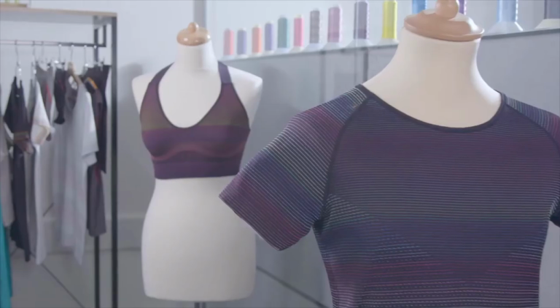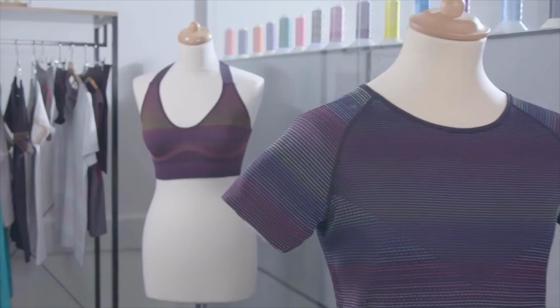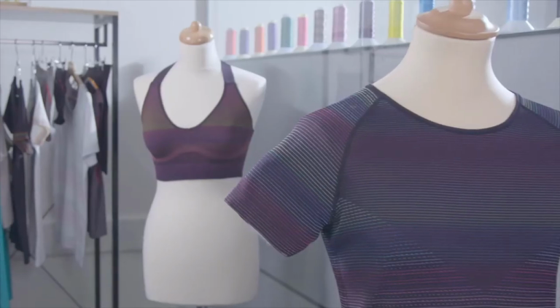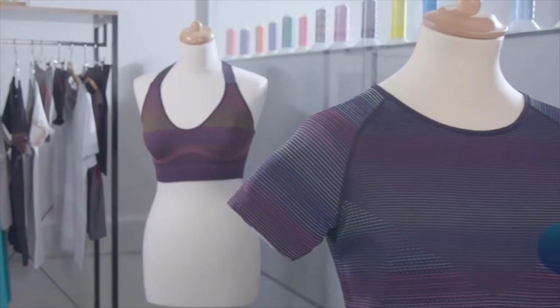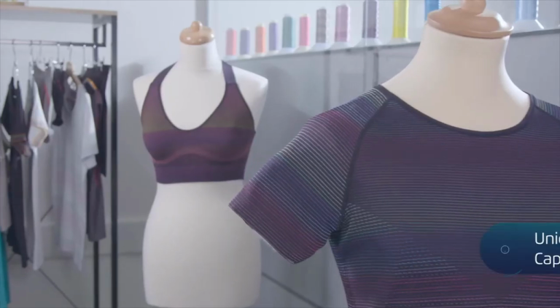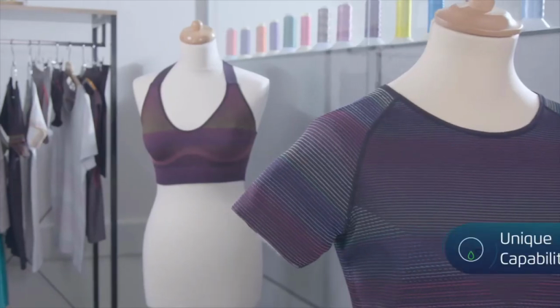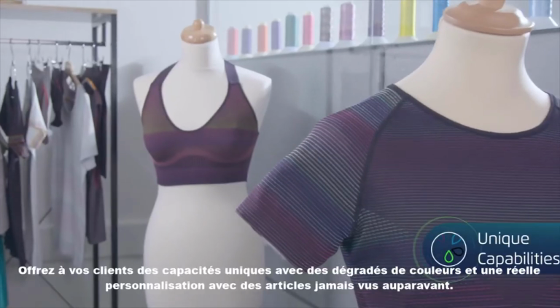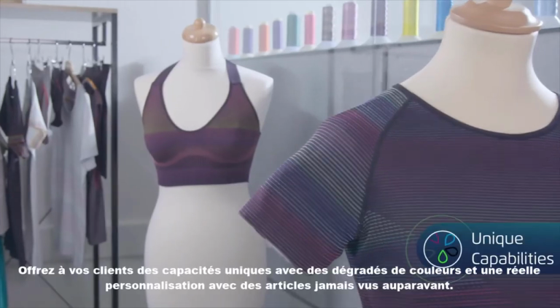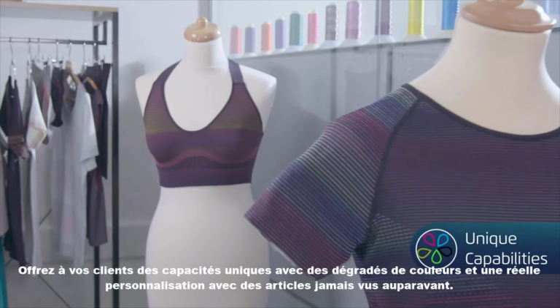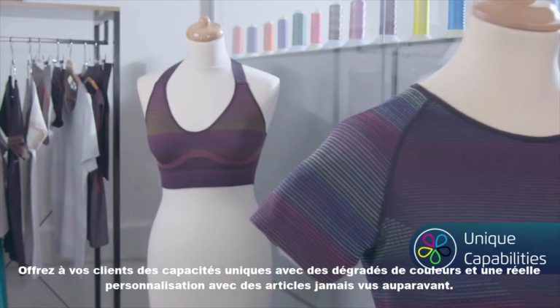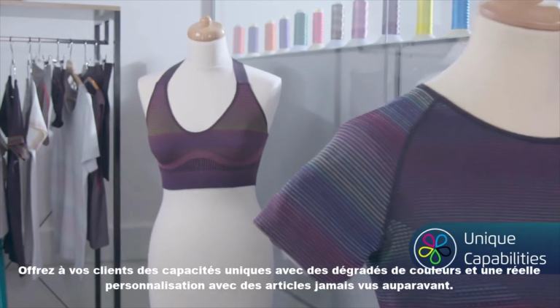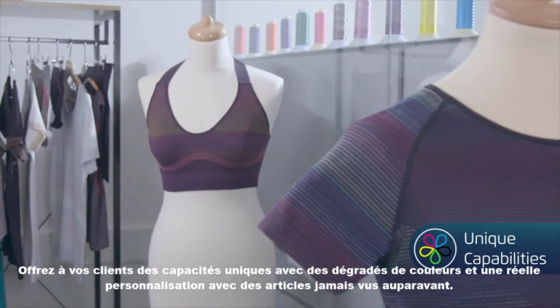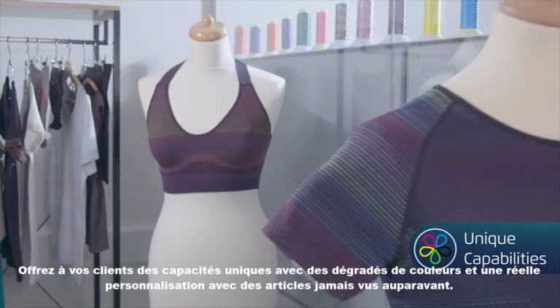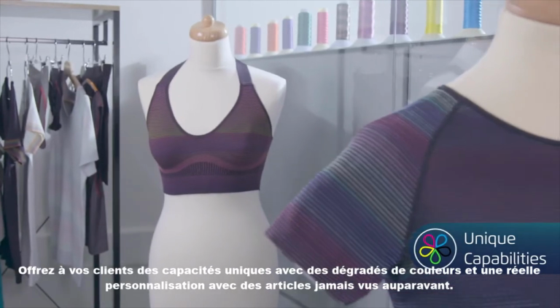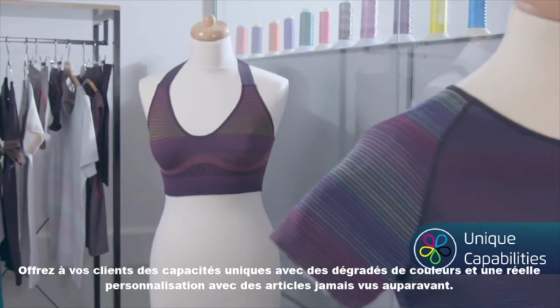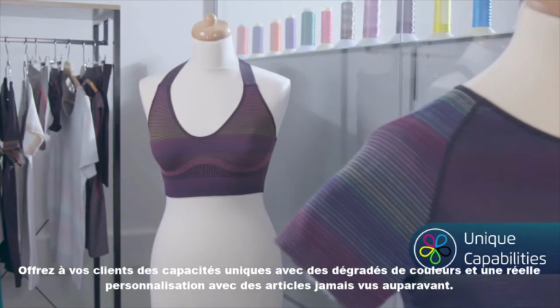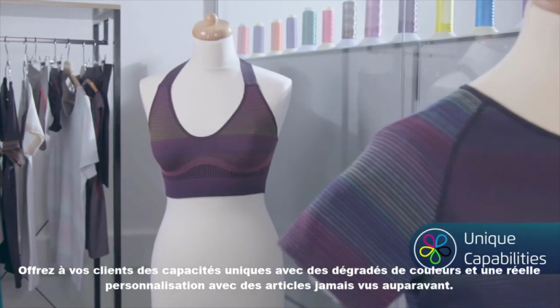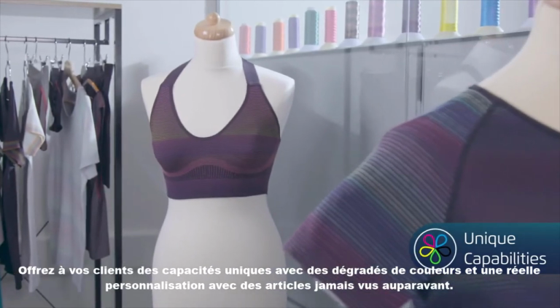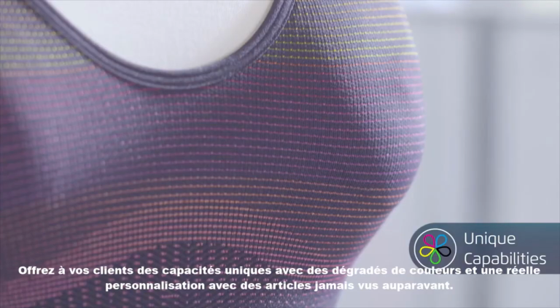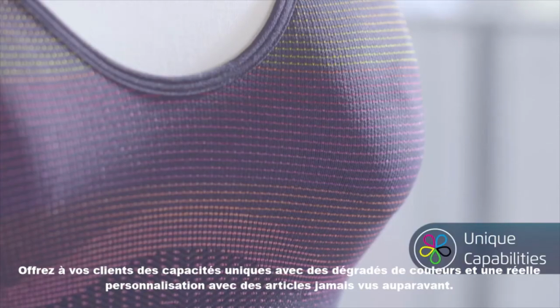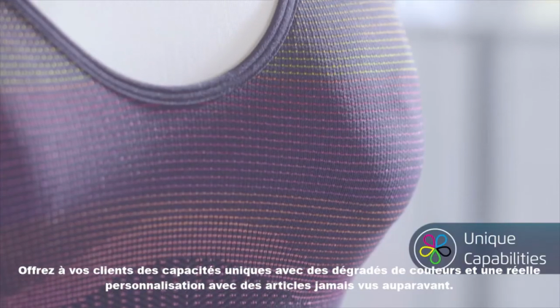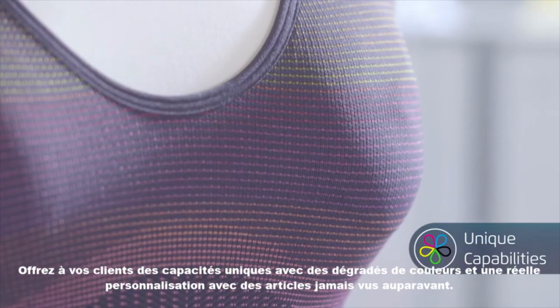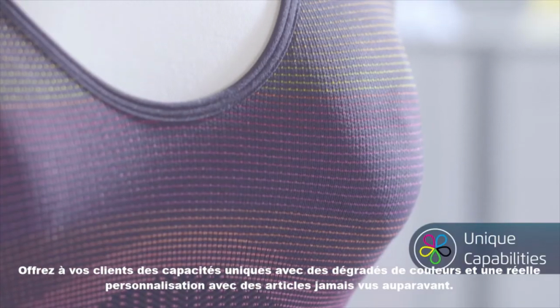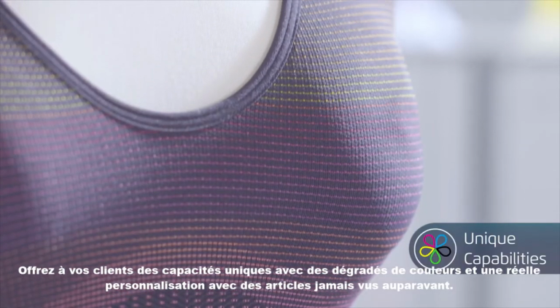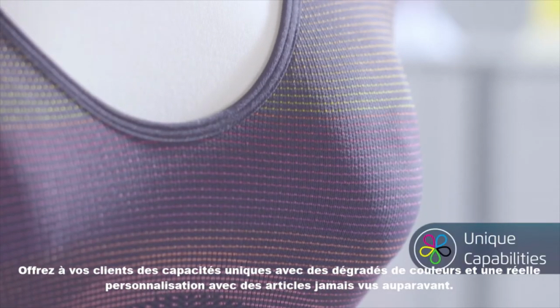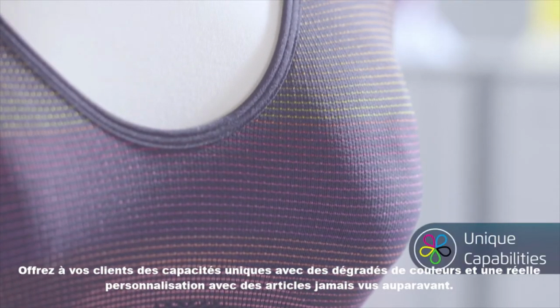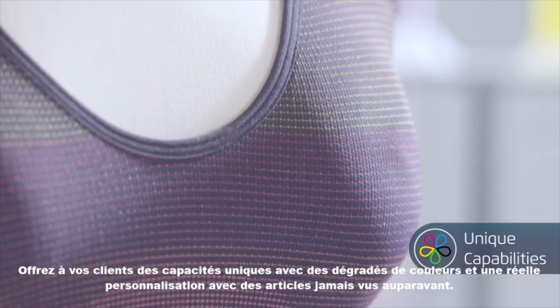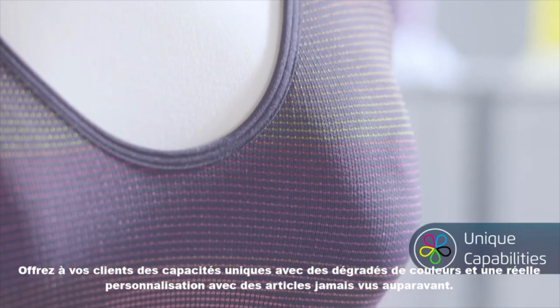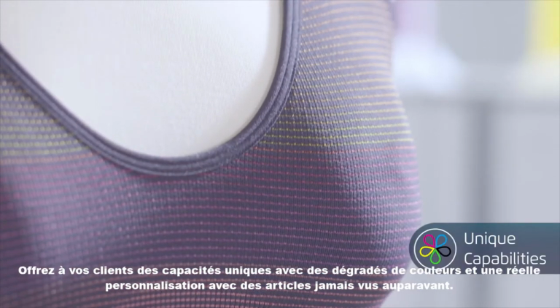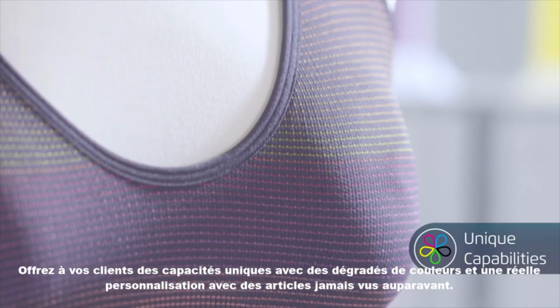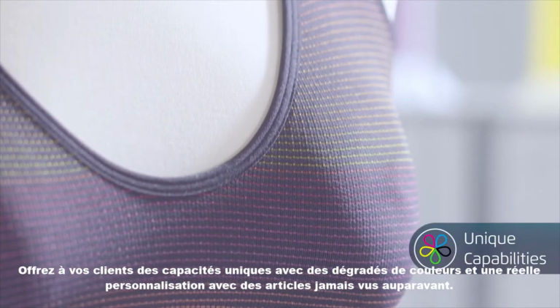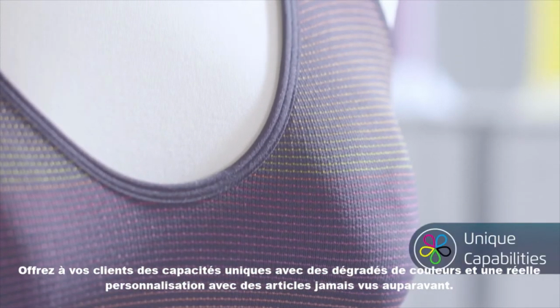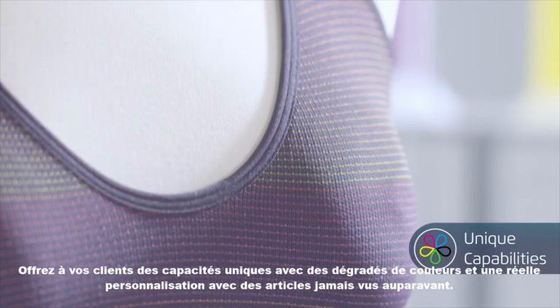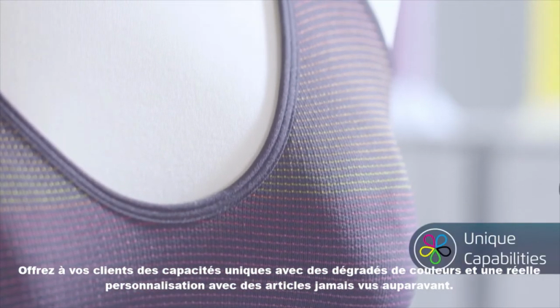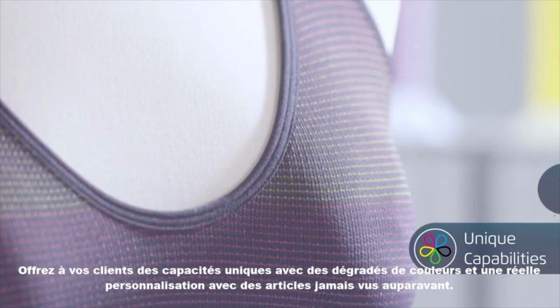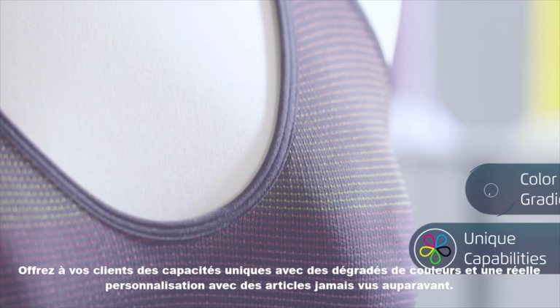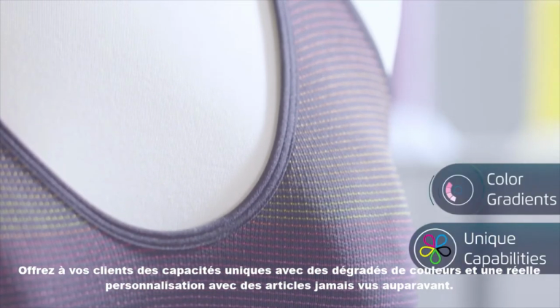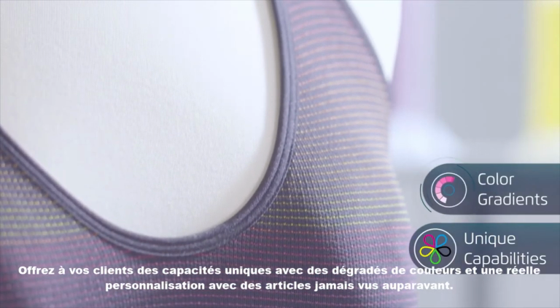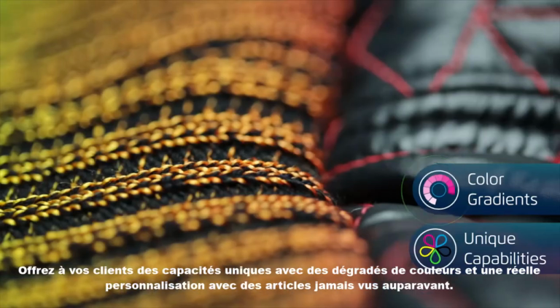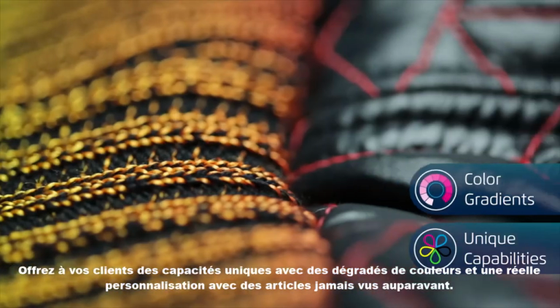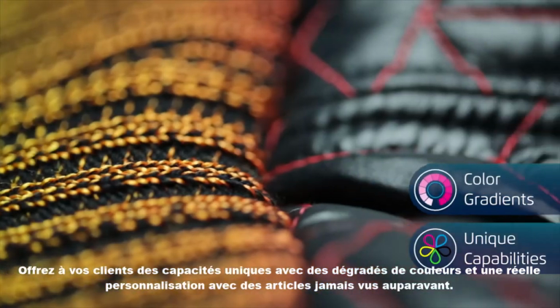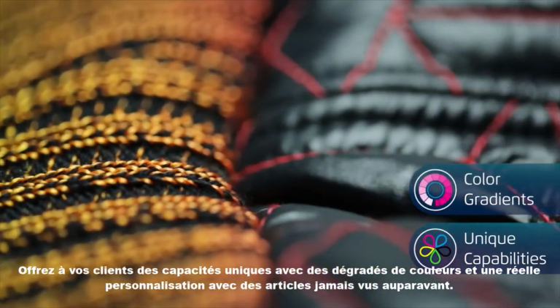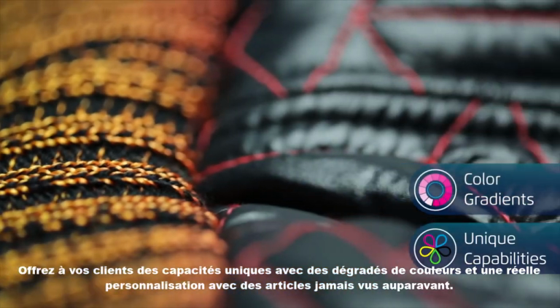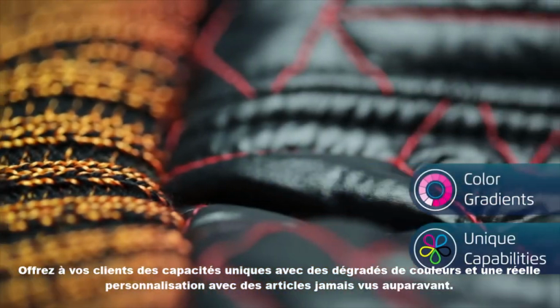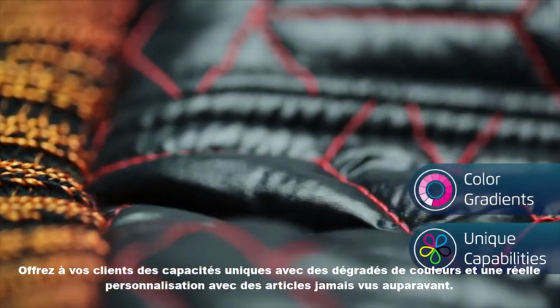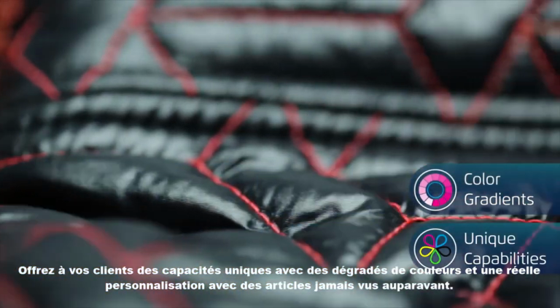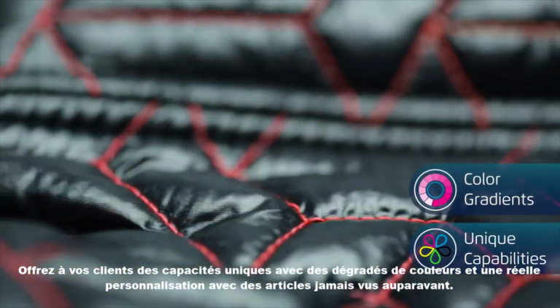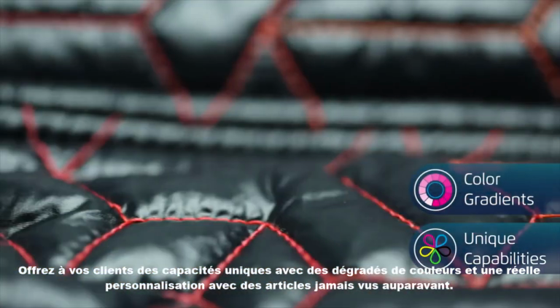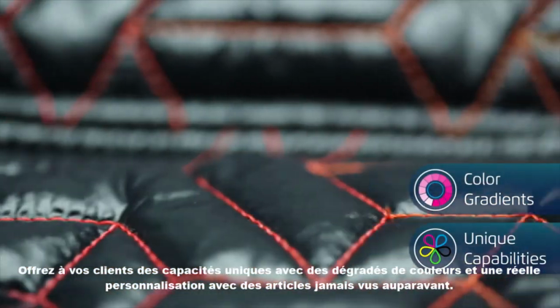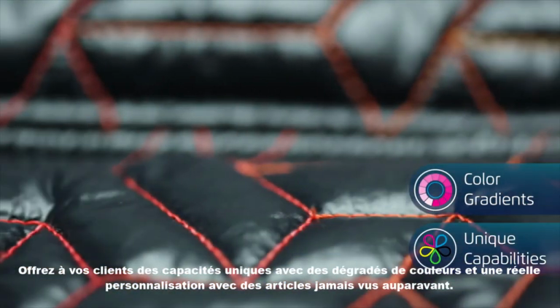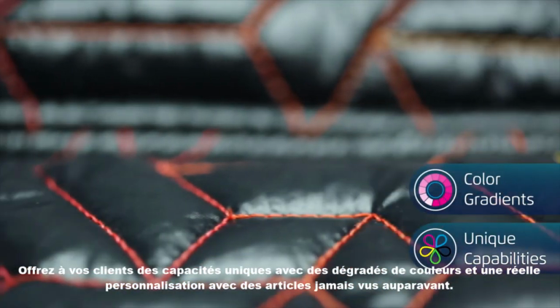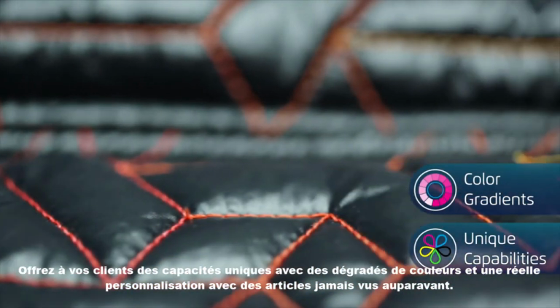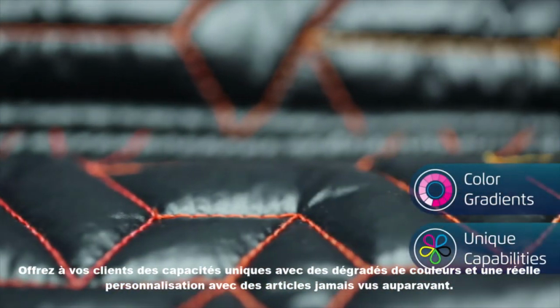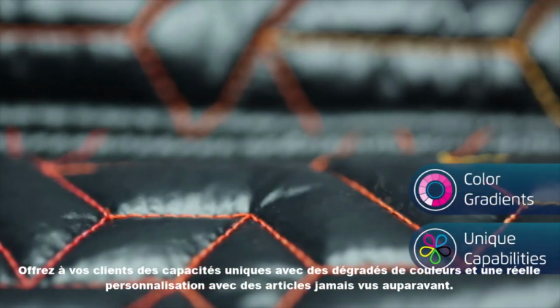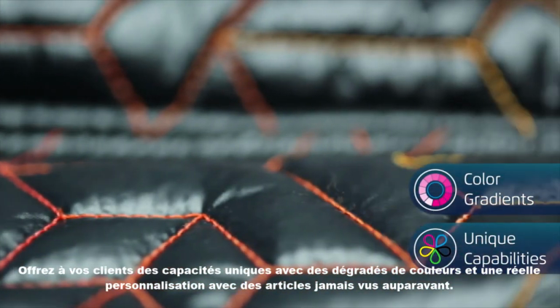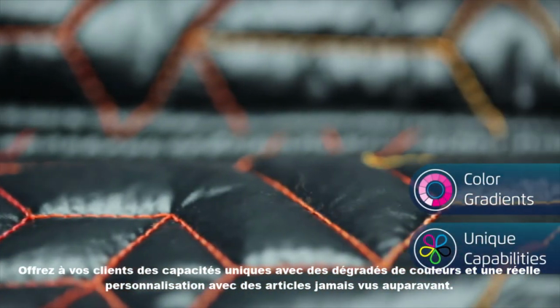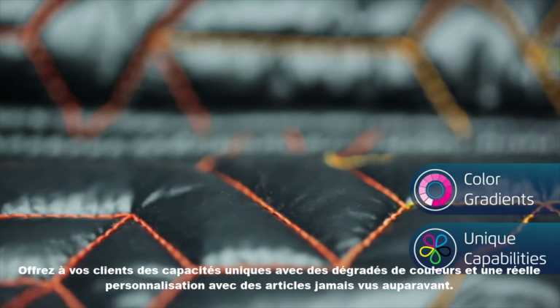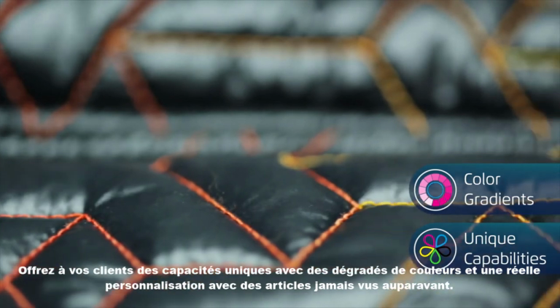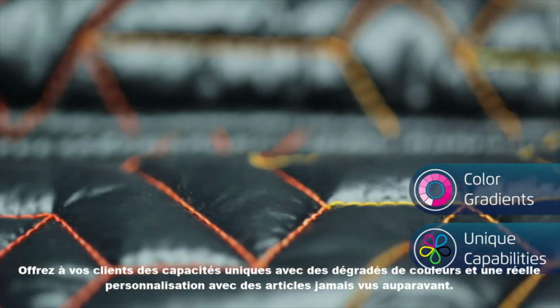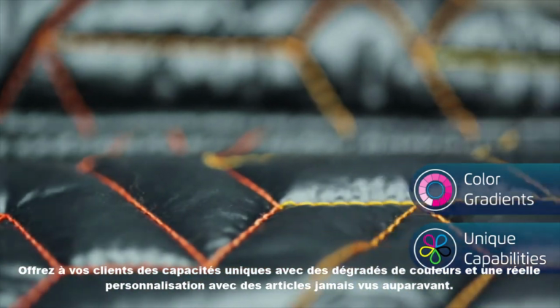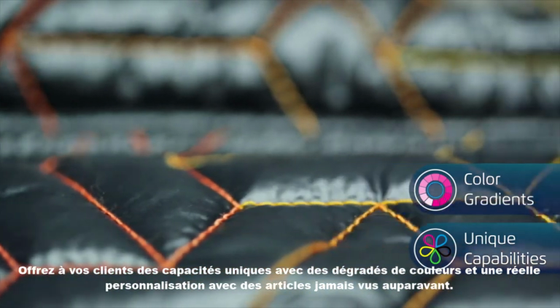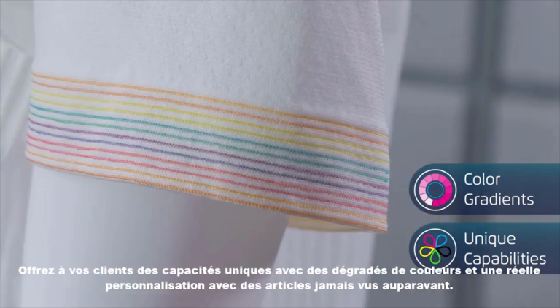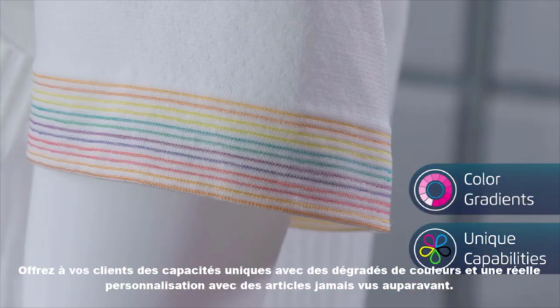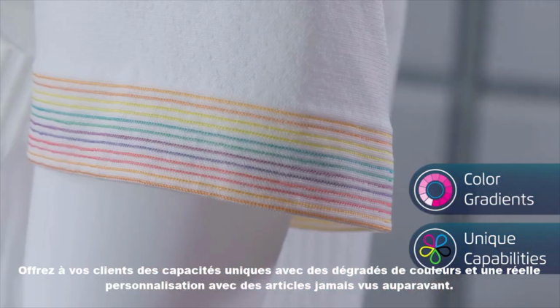Offer your customers unique capabilities with color gradients and real personalization, with items never seen before.